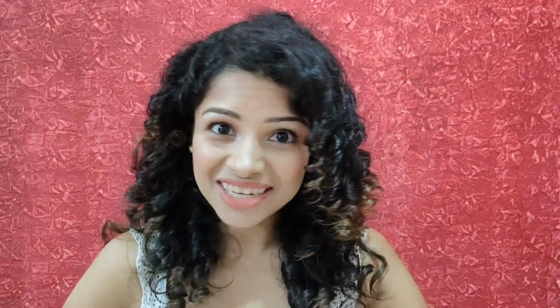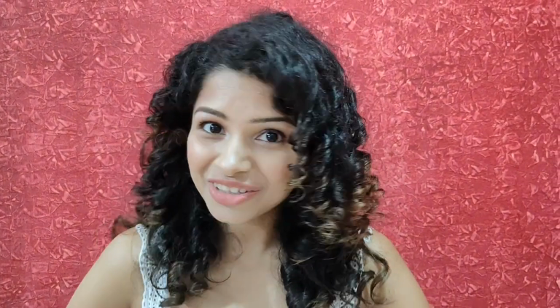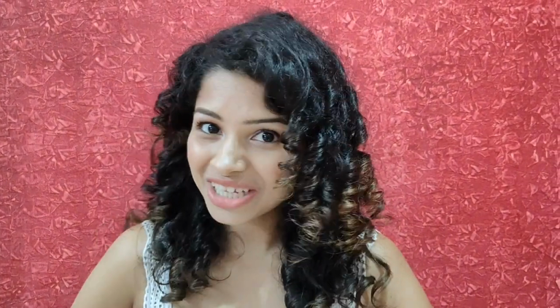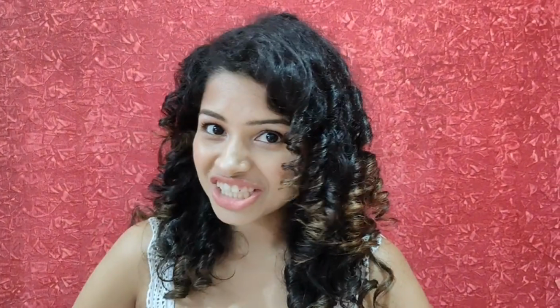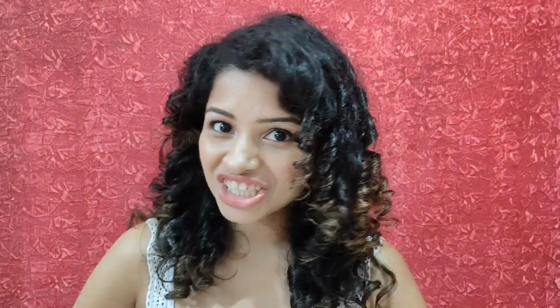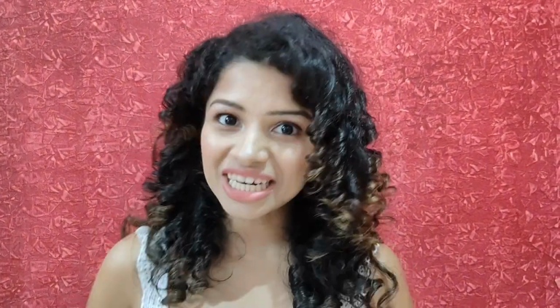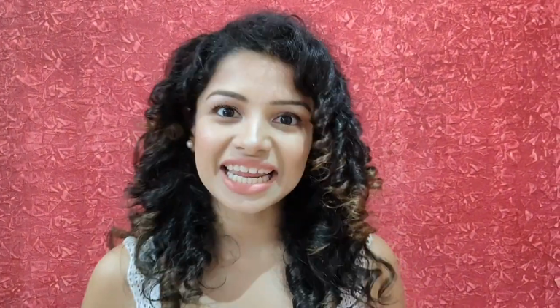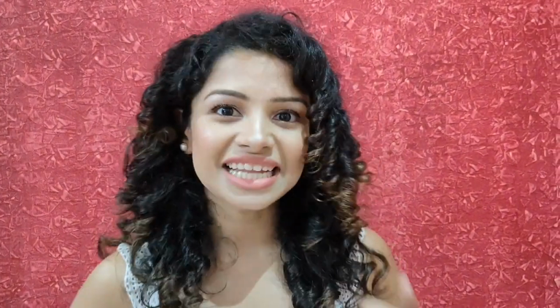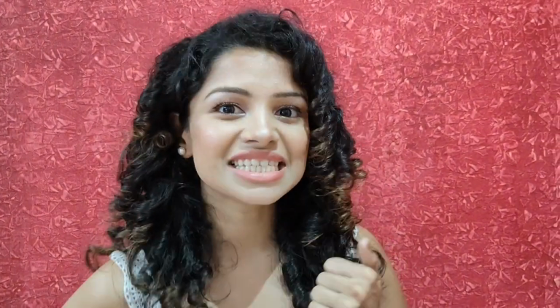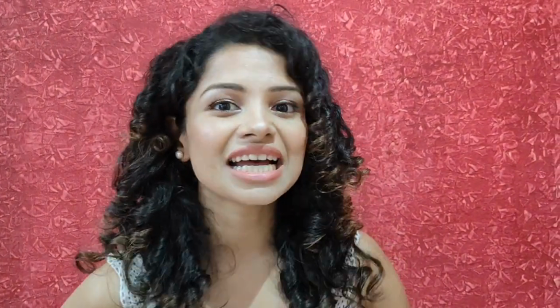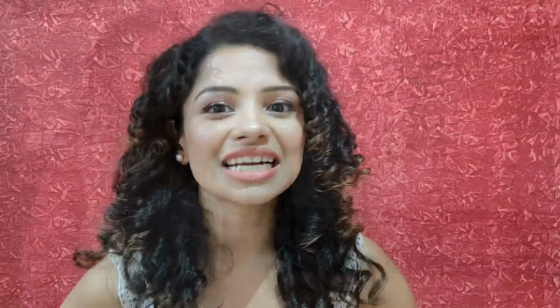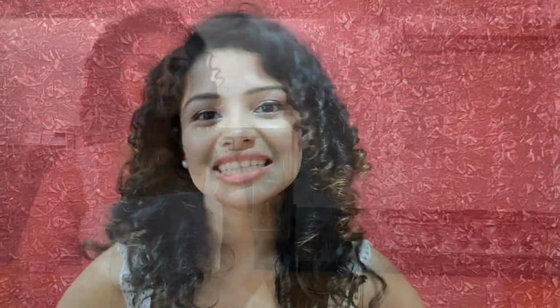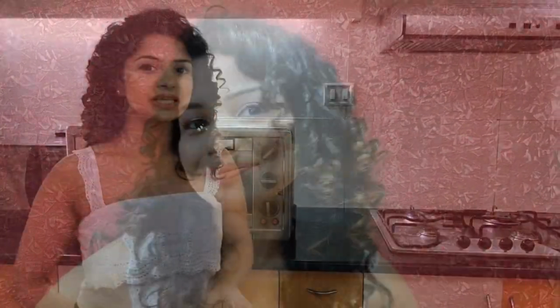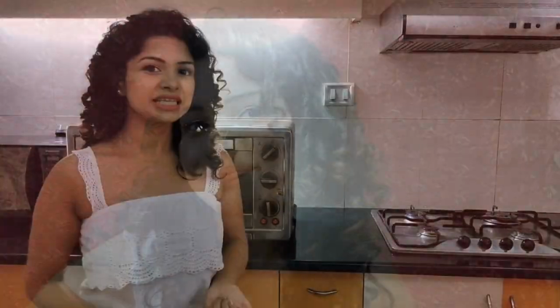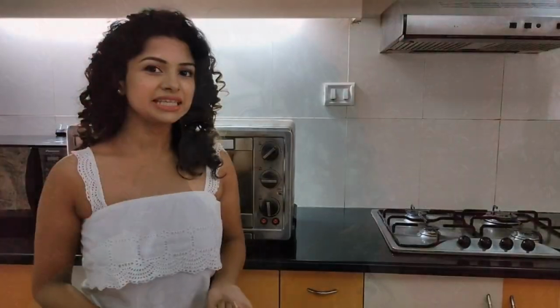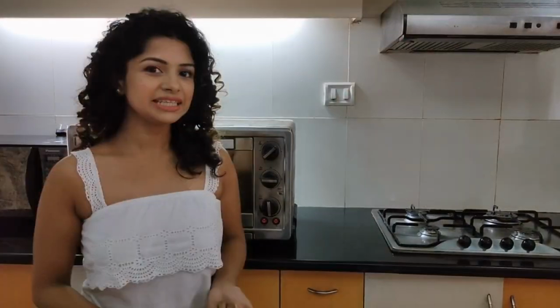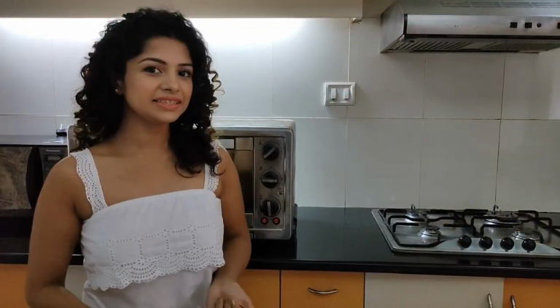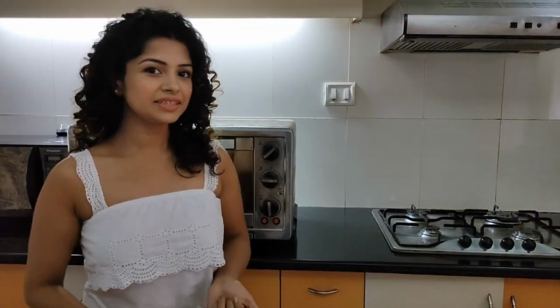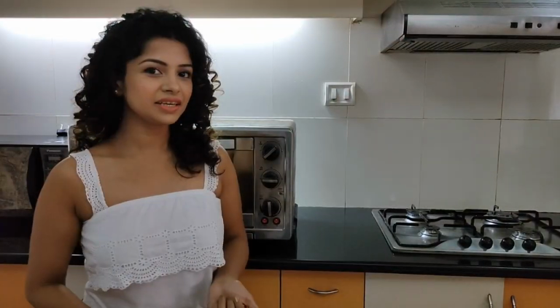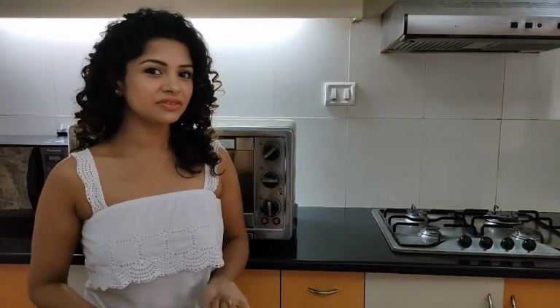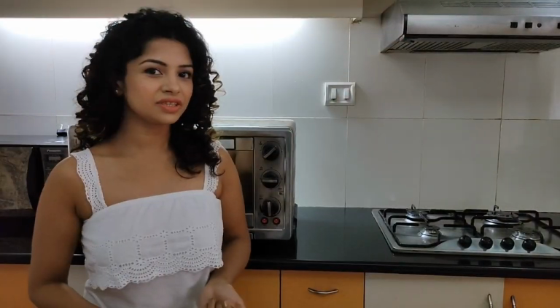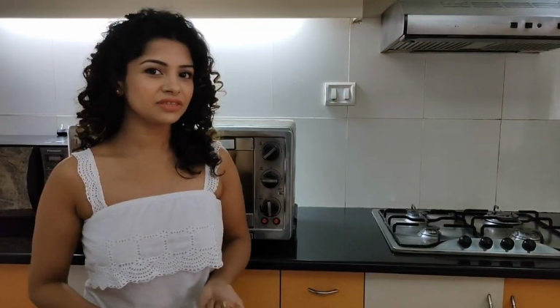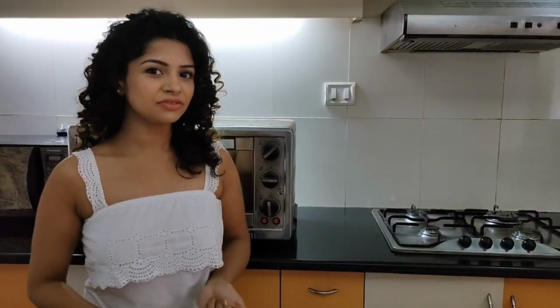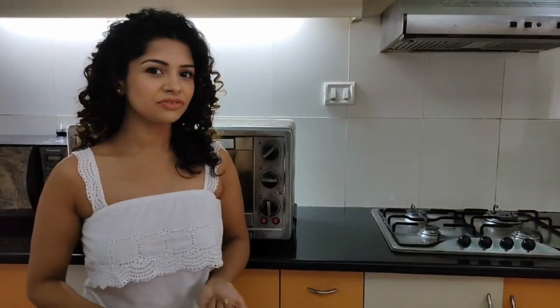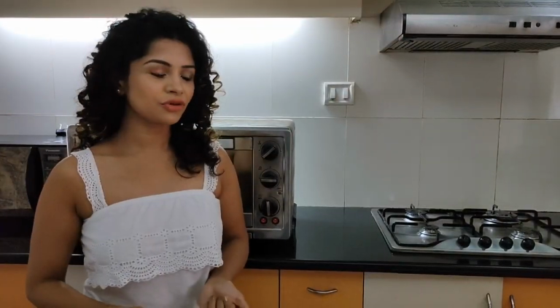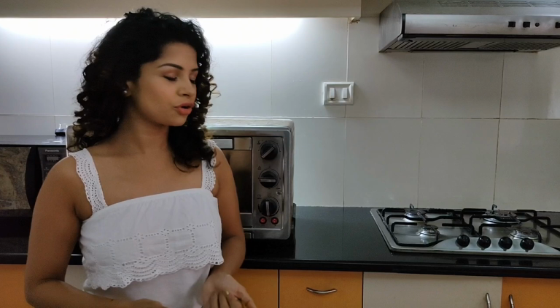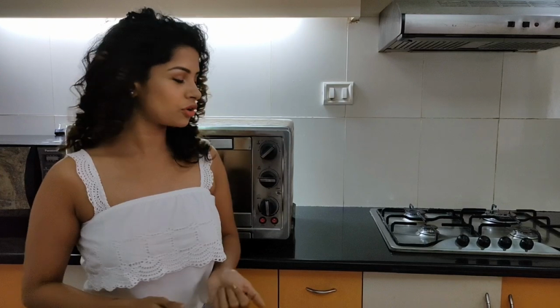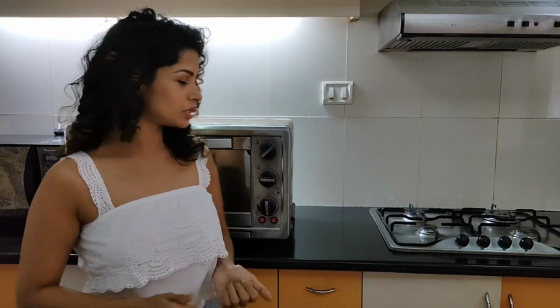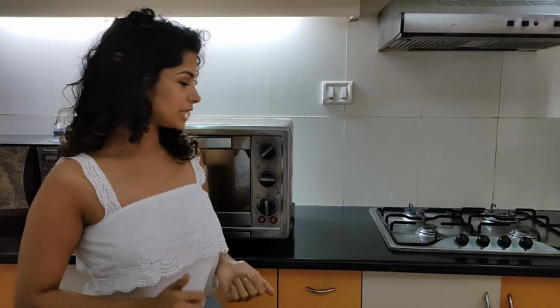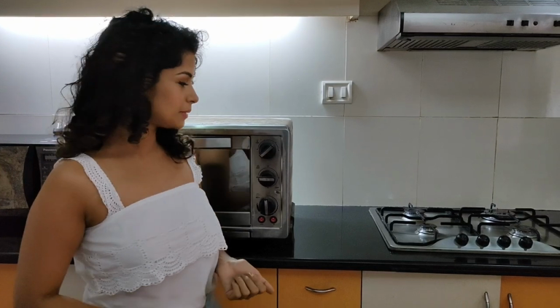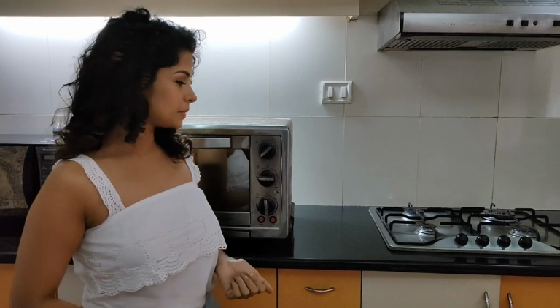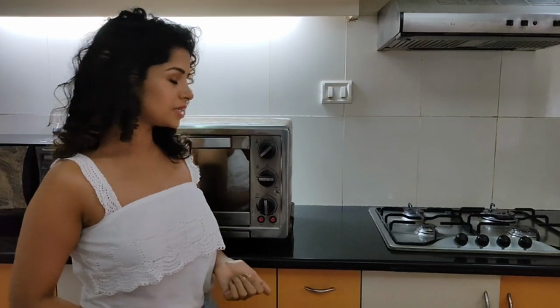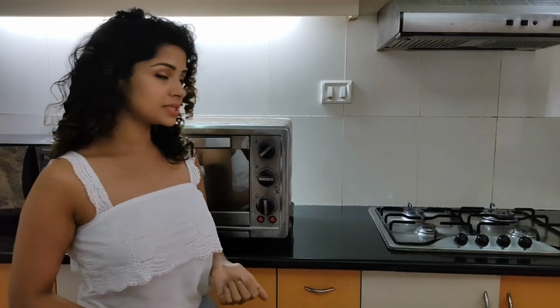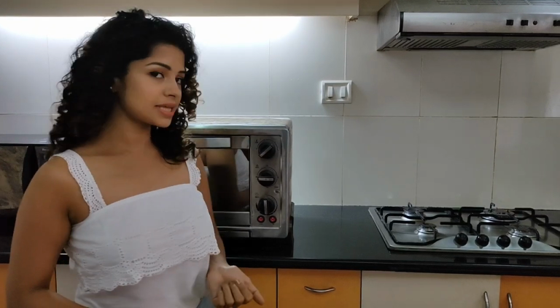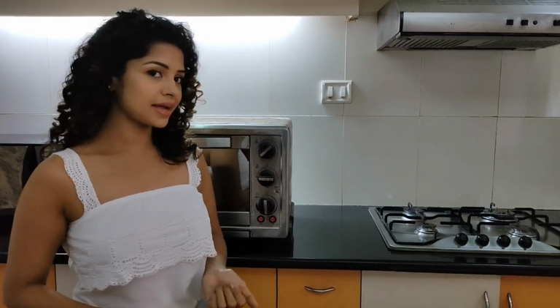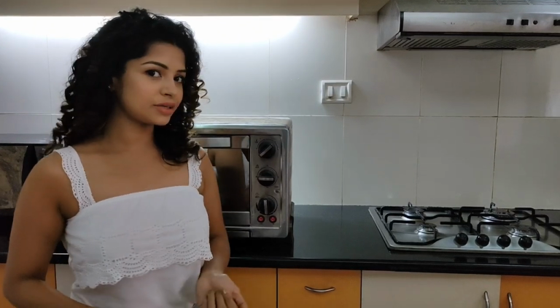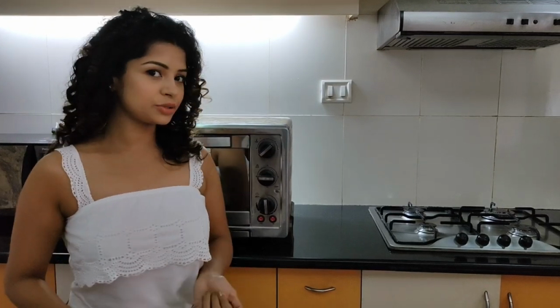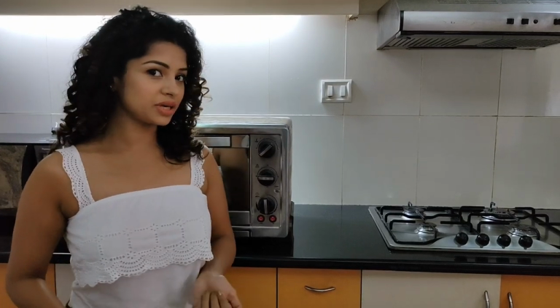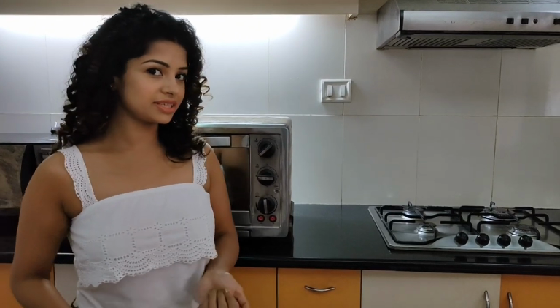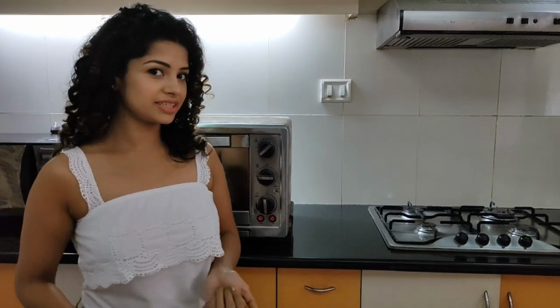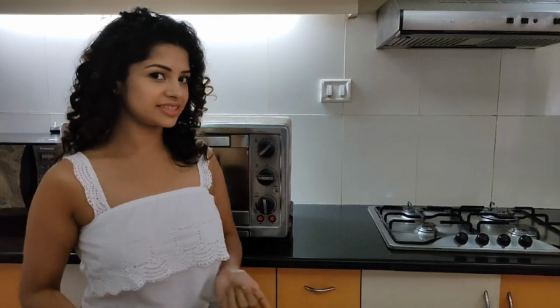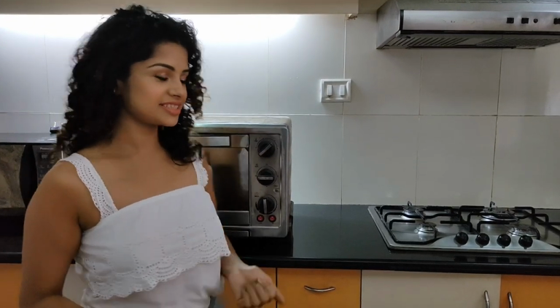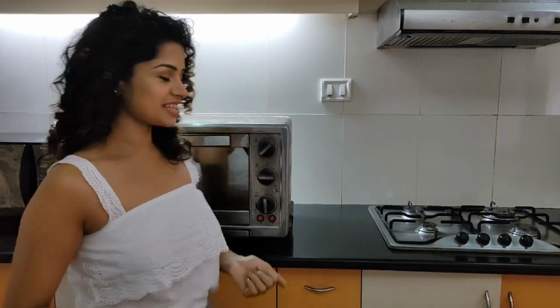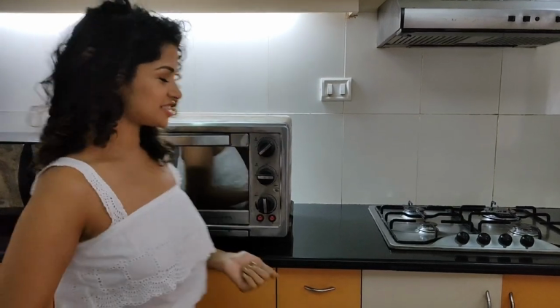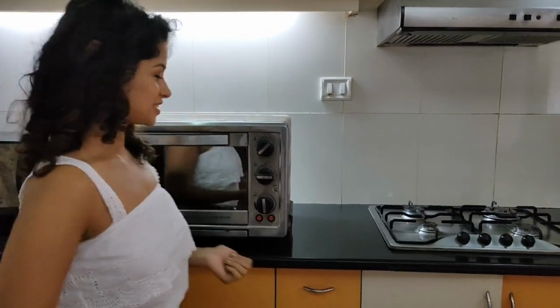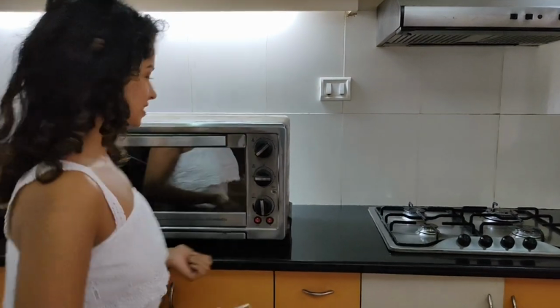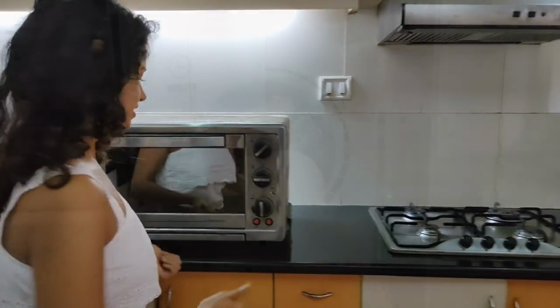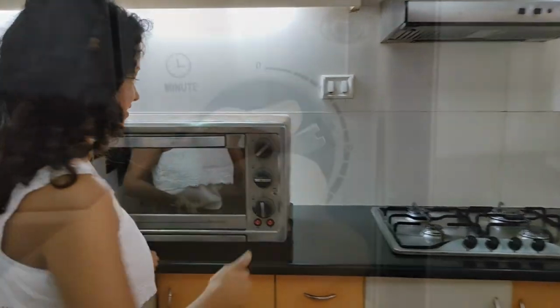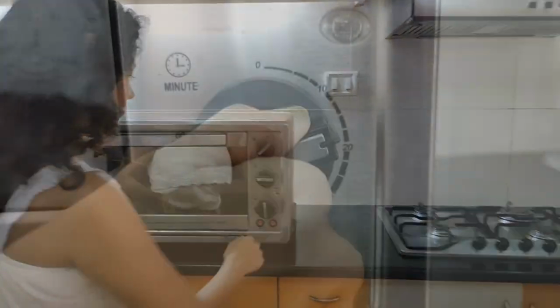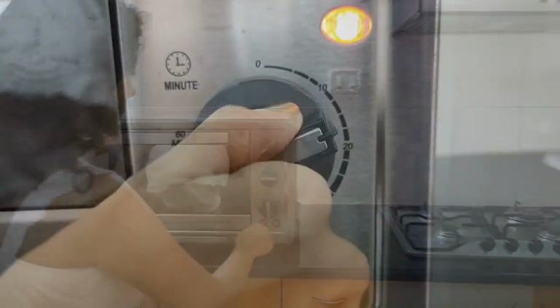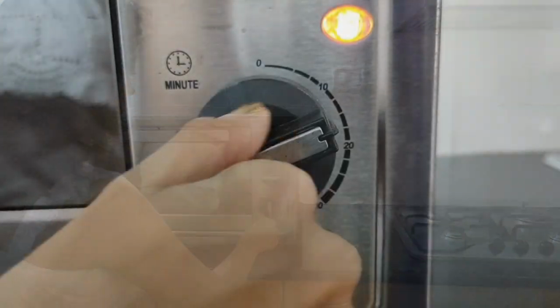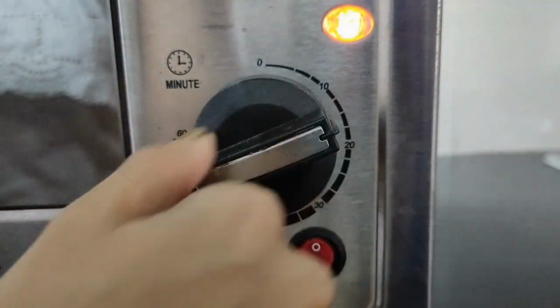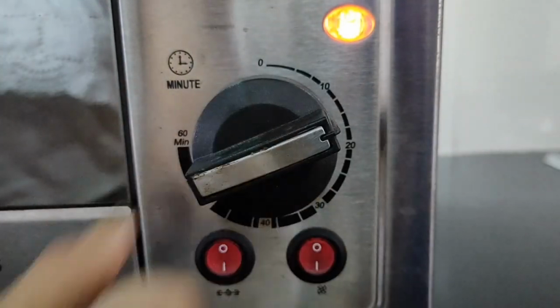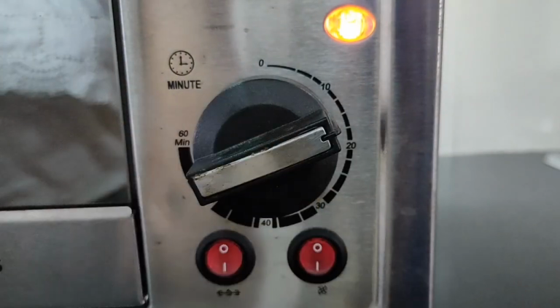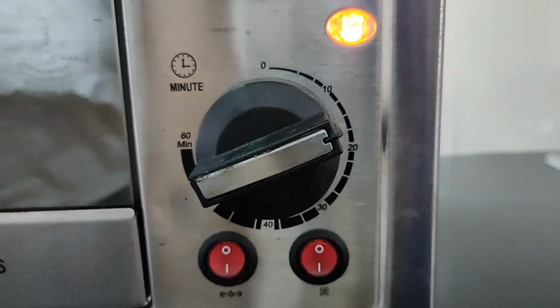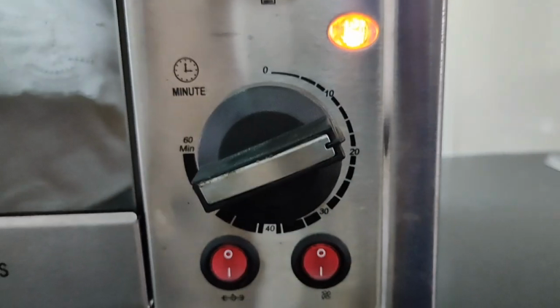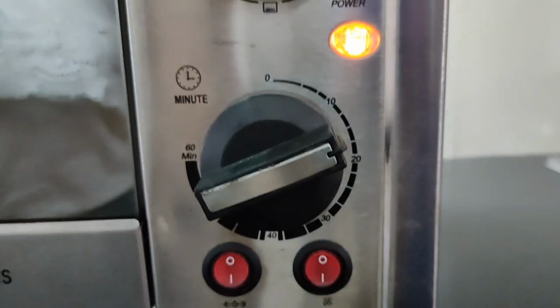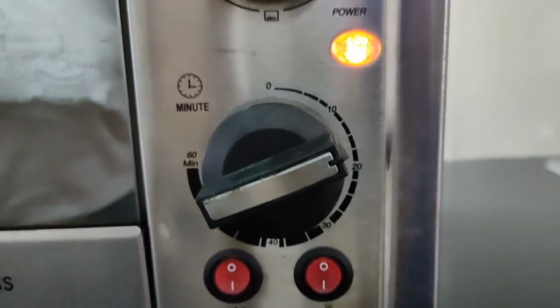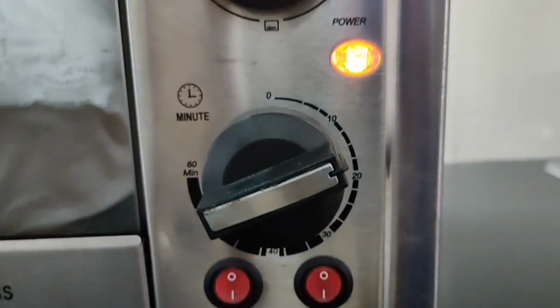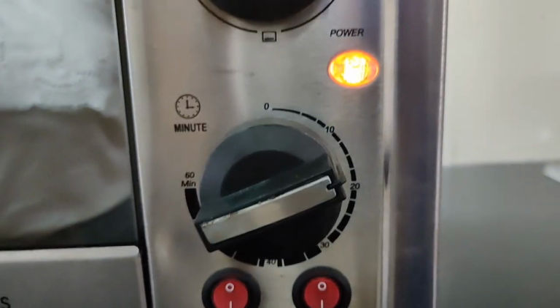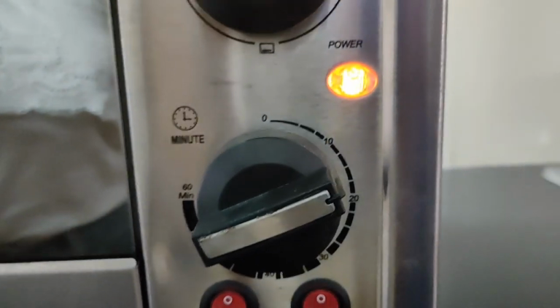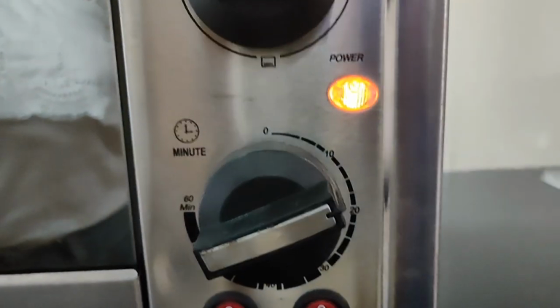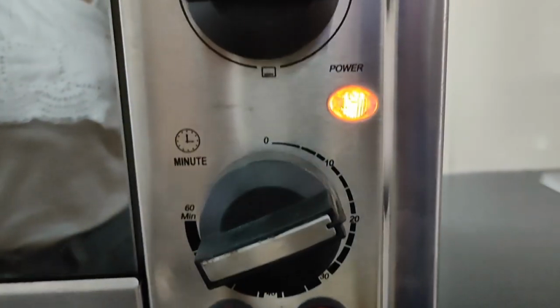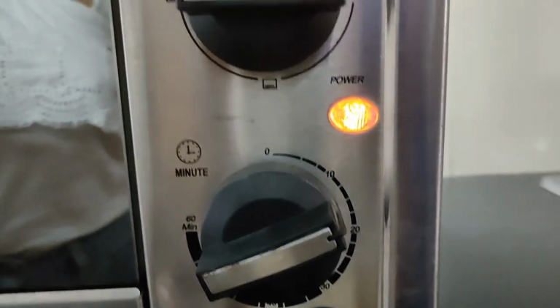Let's get in the kitchen and get started. Preheat the oven for 10 minutes at 200 degrees Celsius.